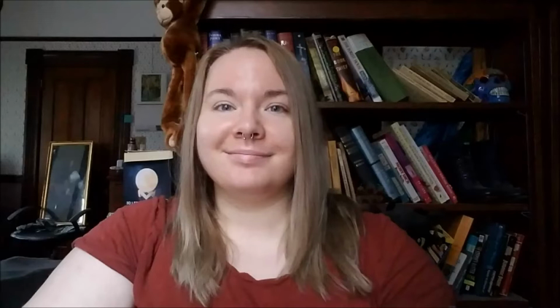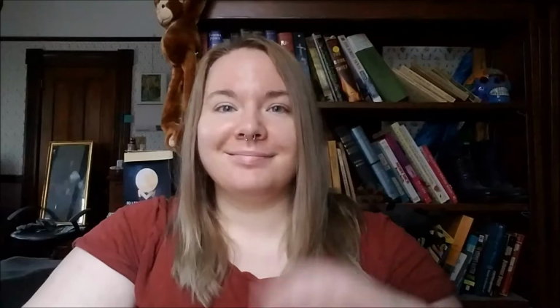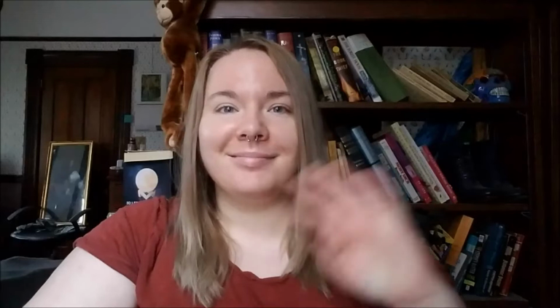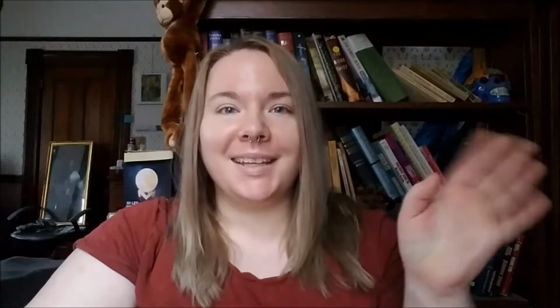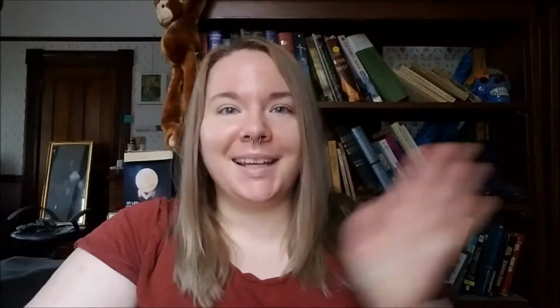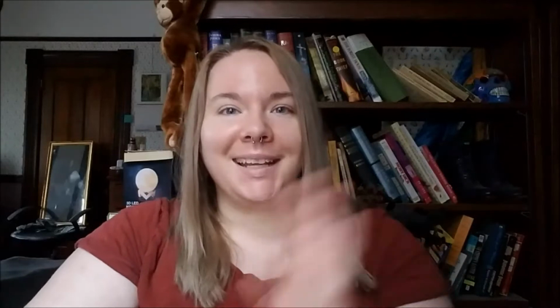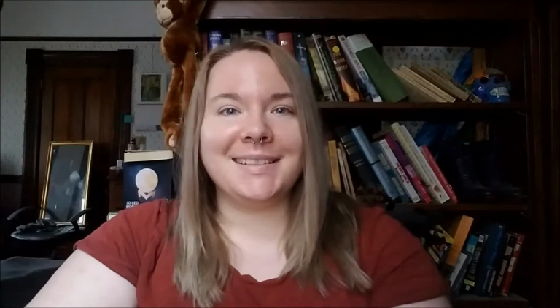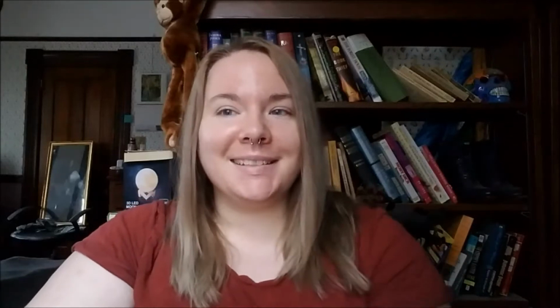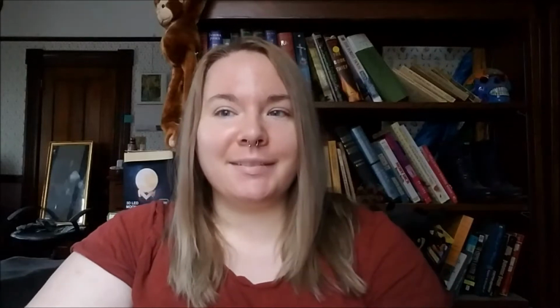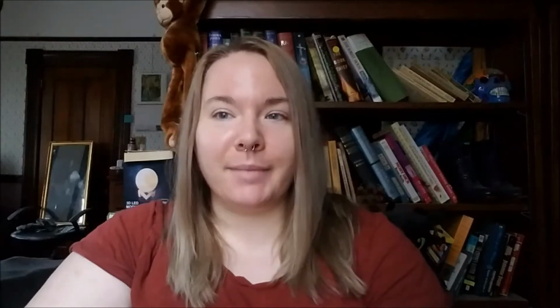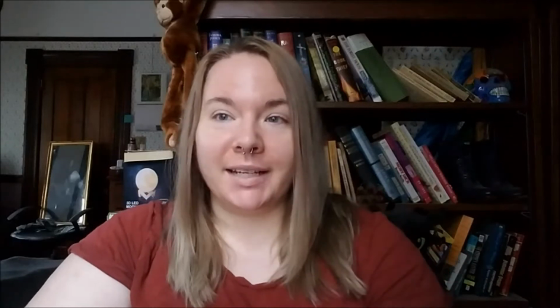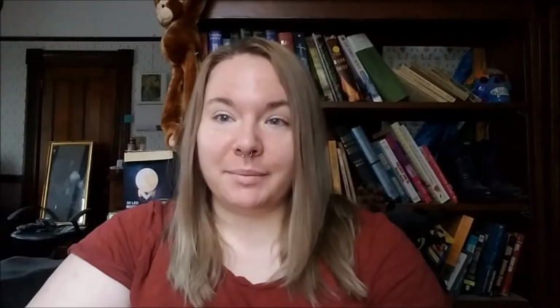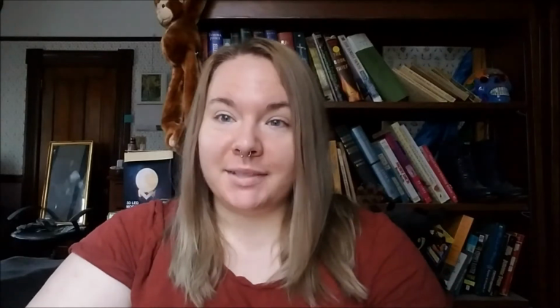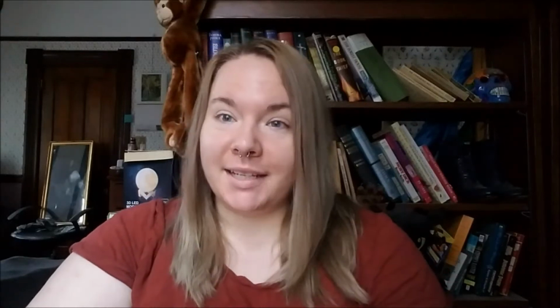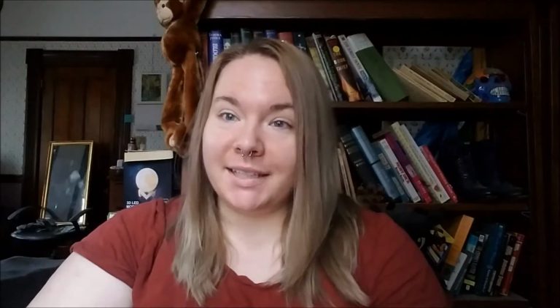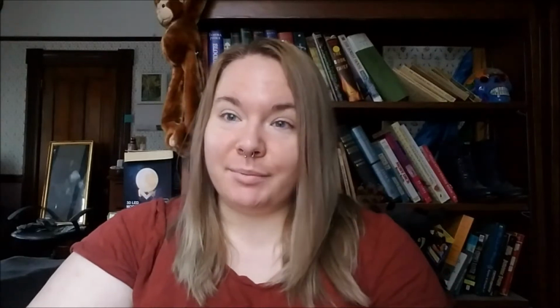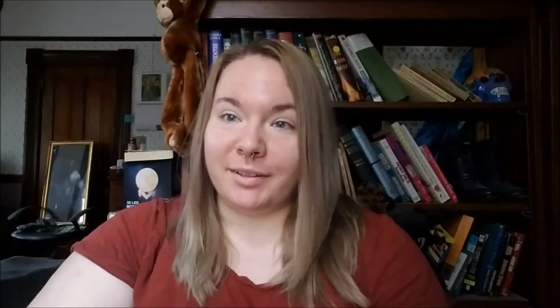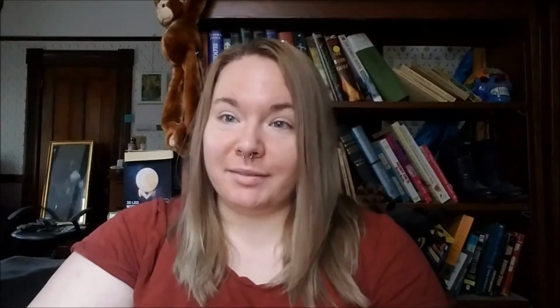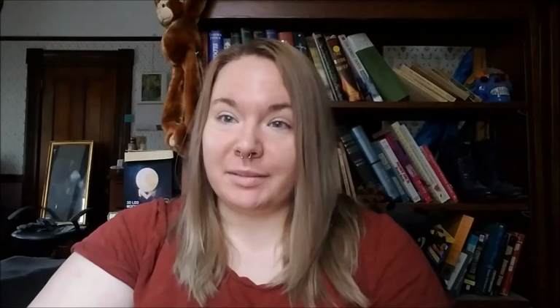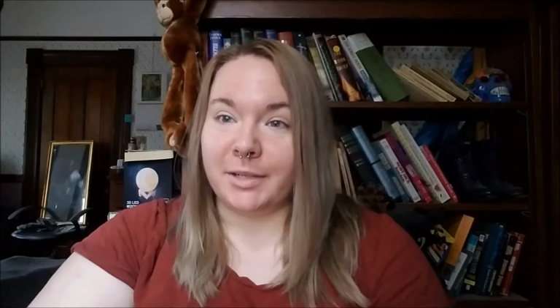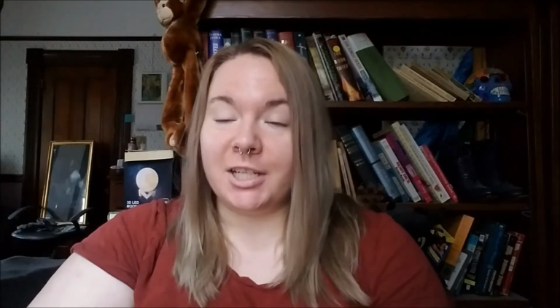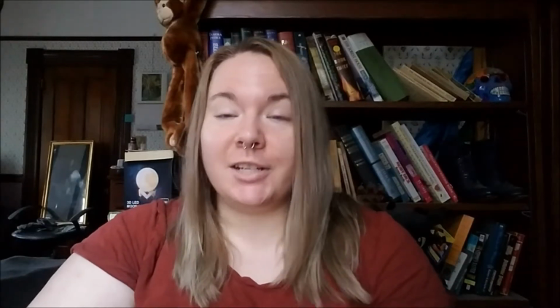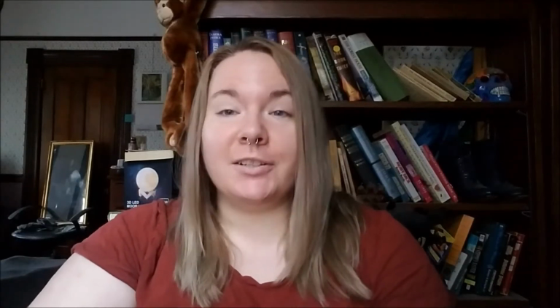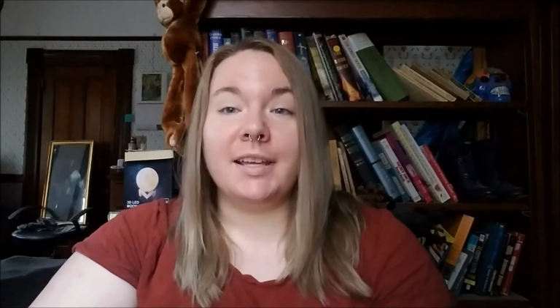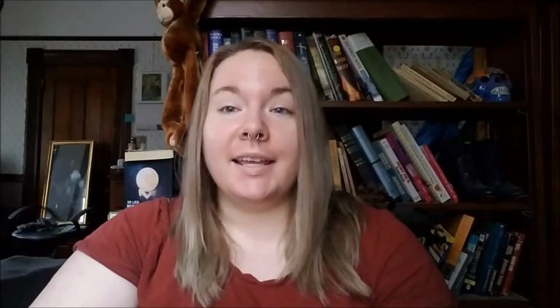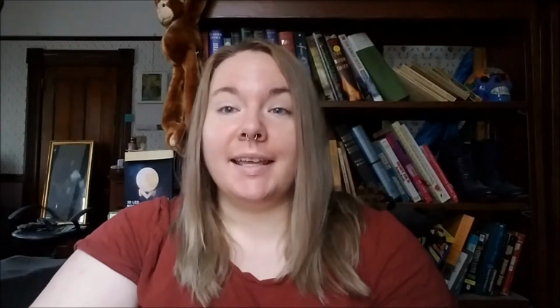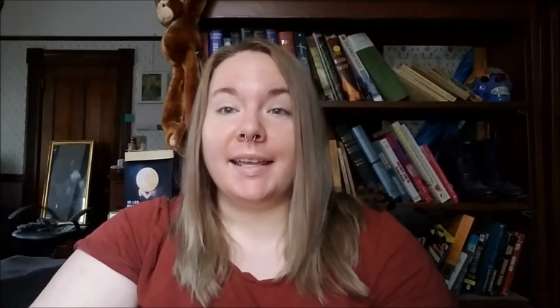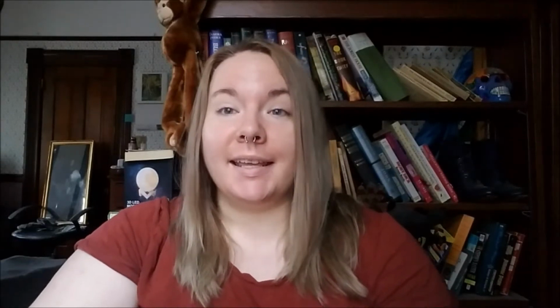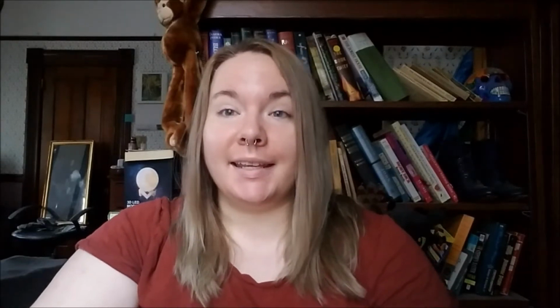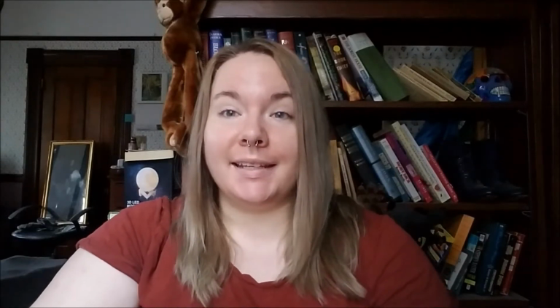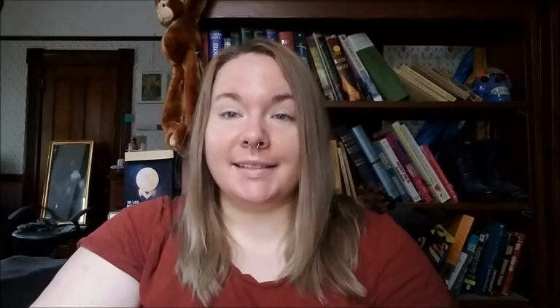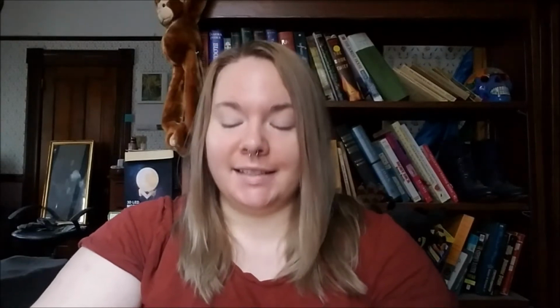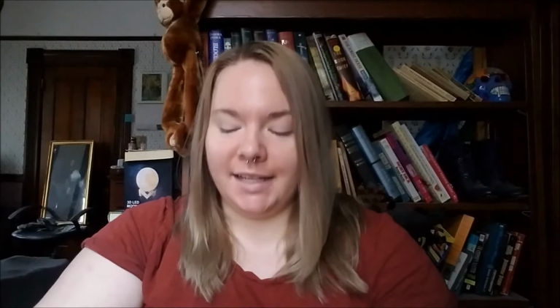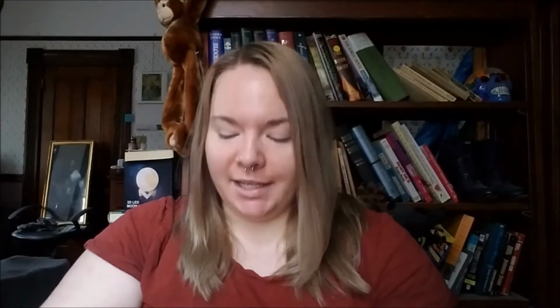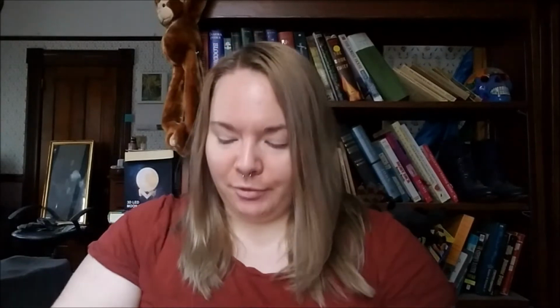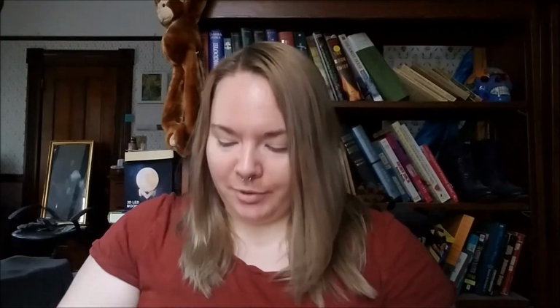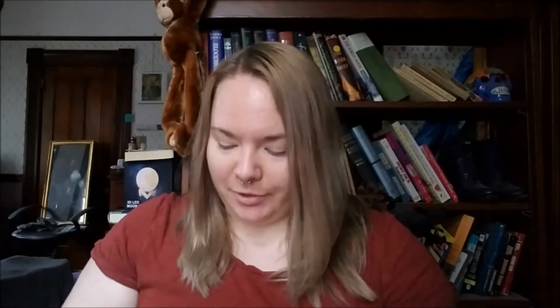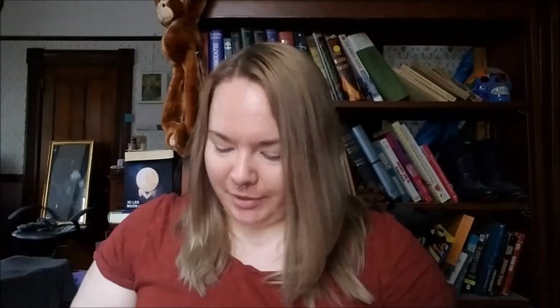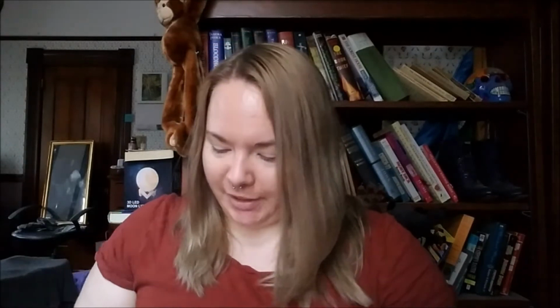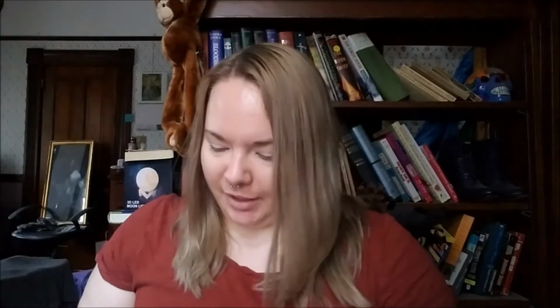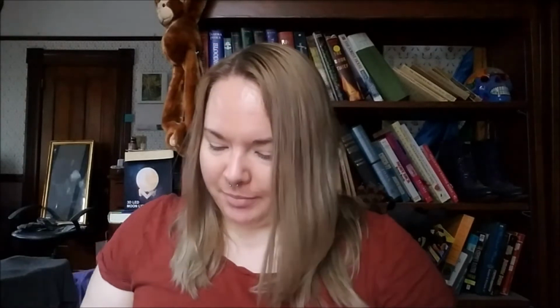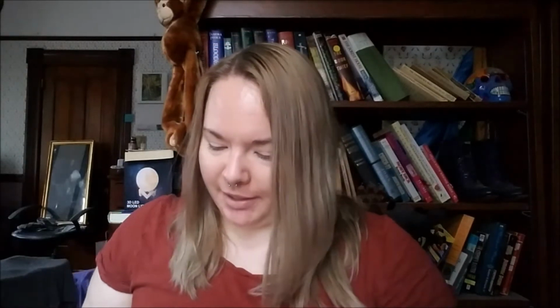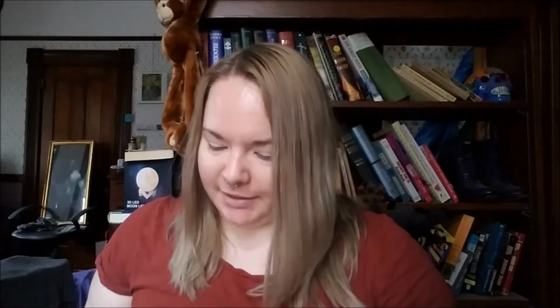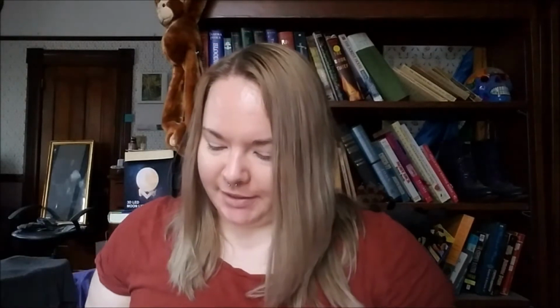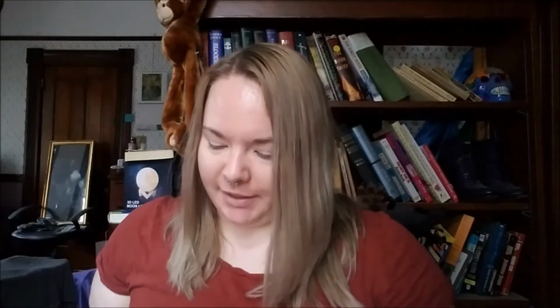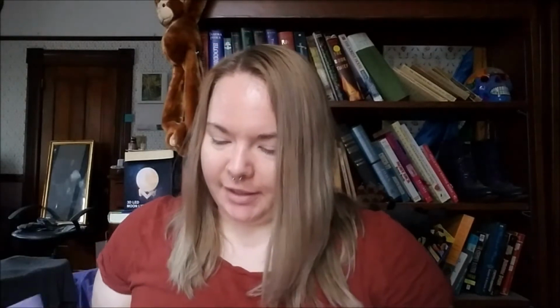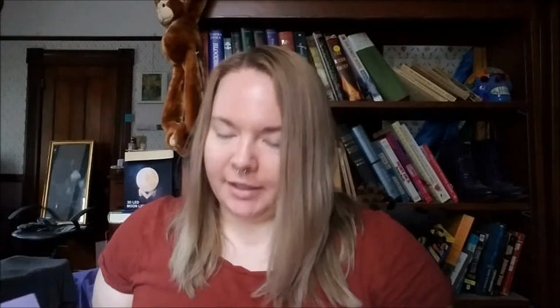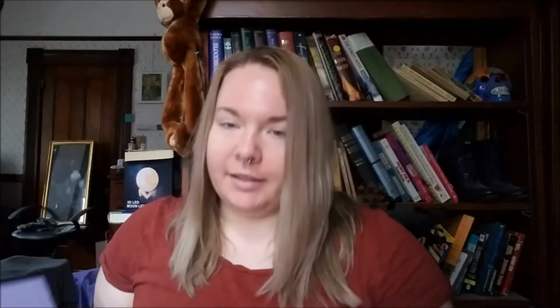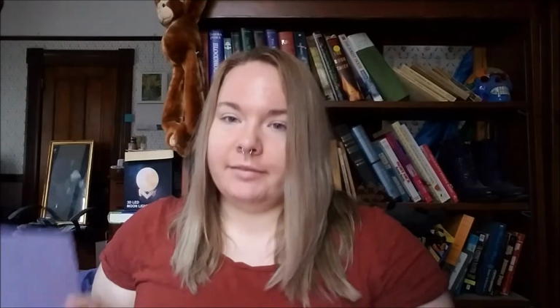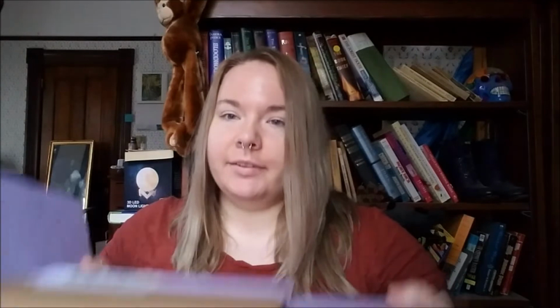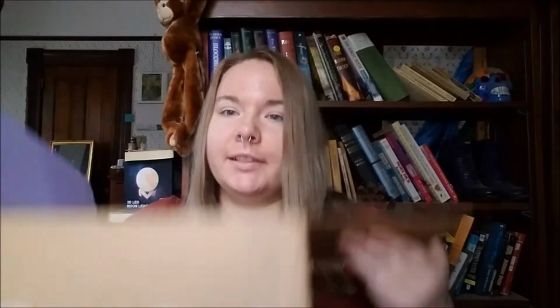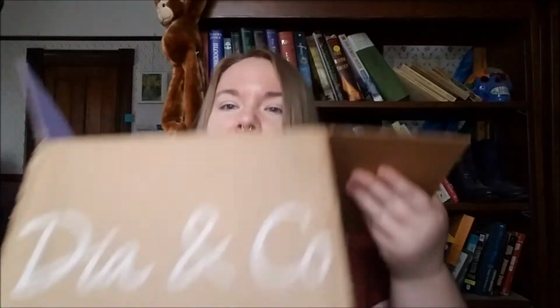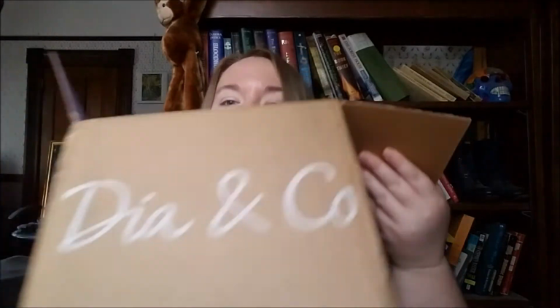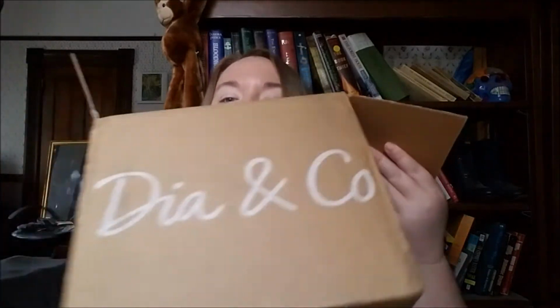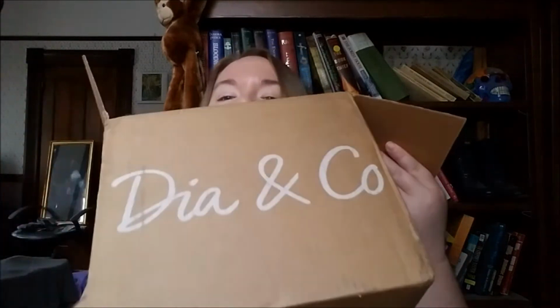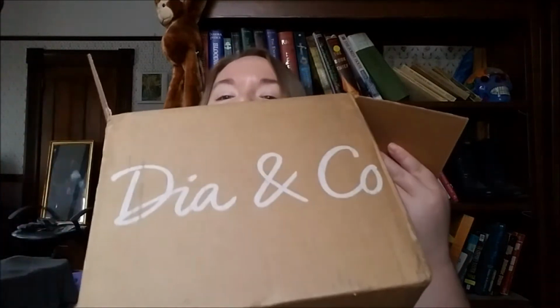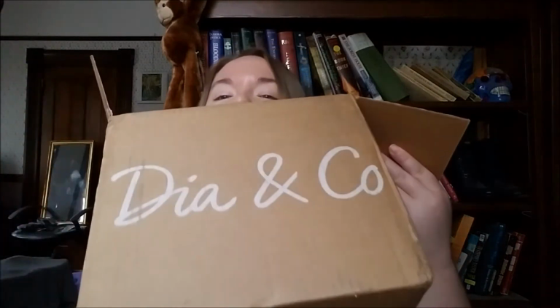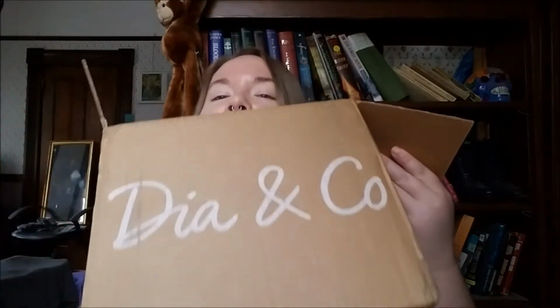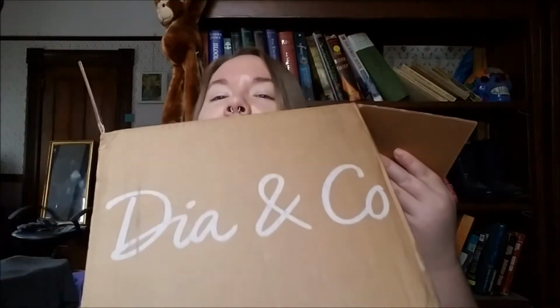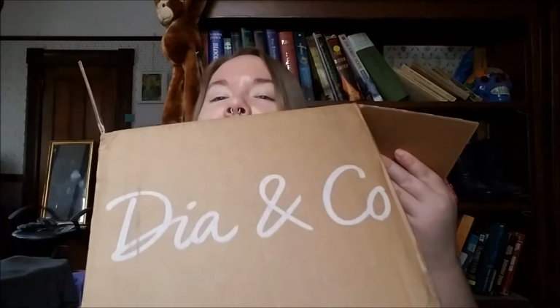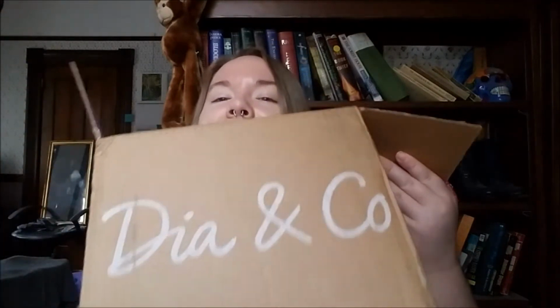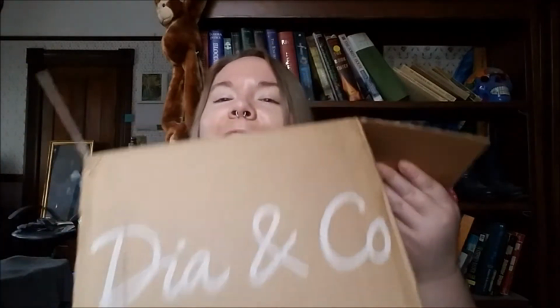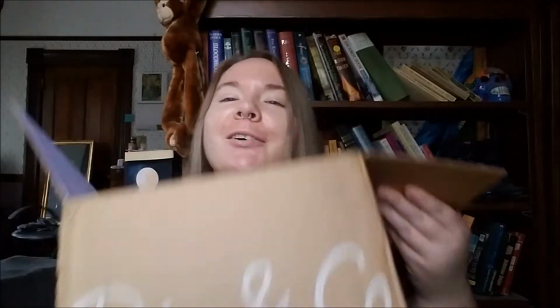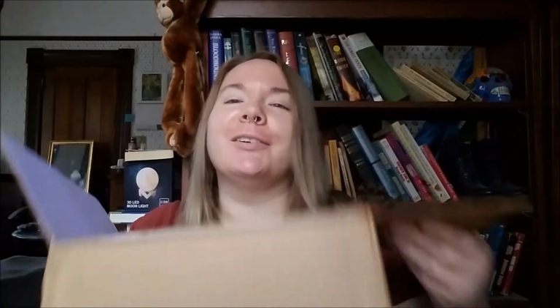Hi guys, my name's Ellie, welcome to my channel, and today we're doing an unboxing of Dia and Co.